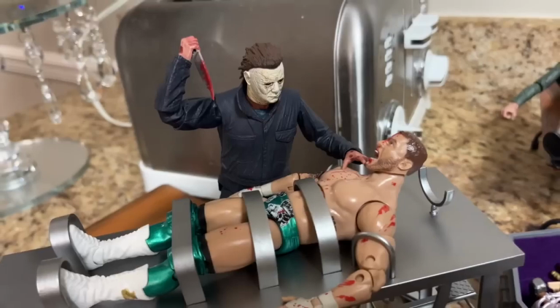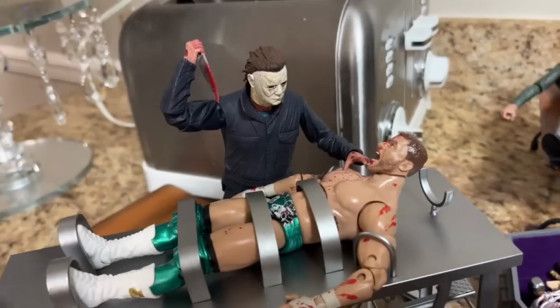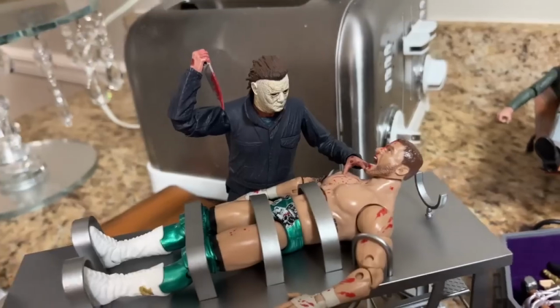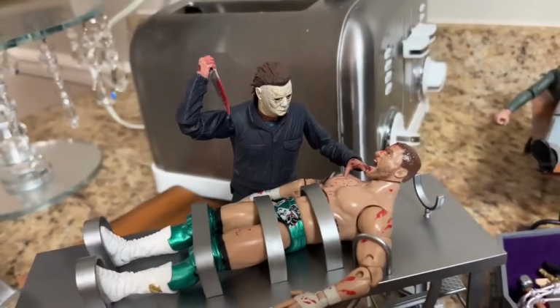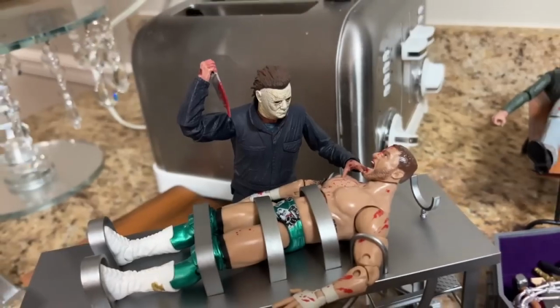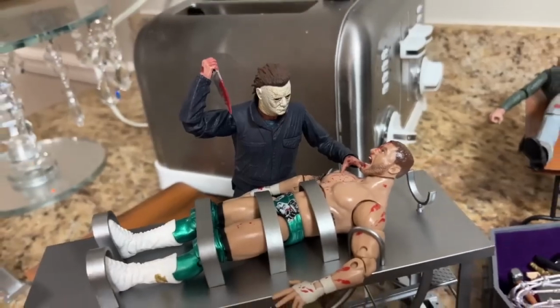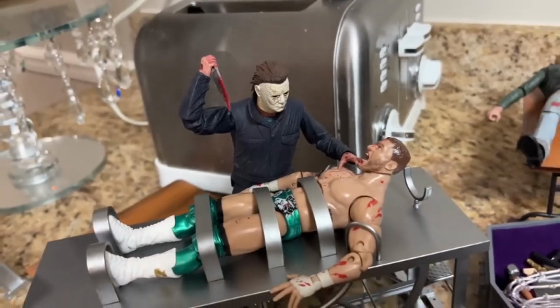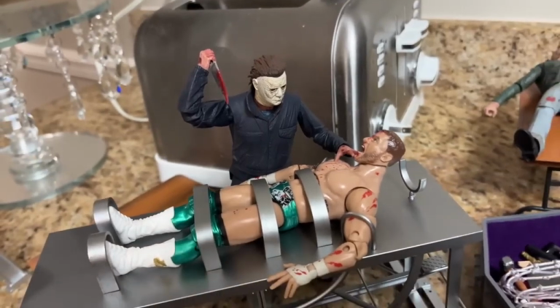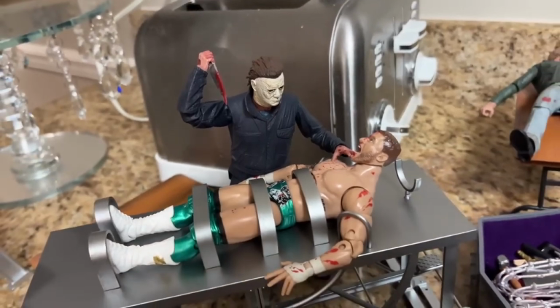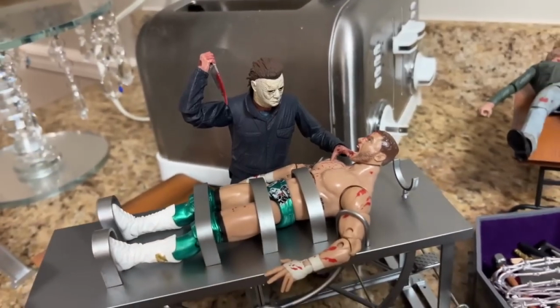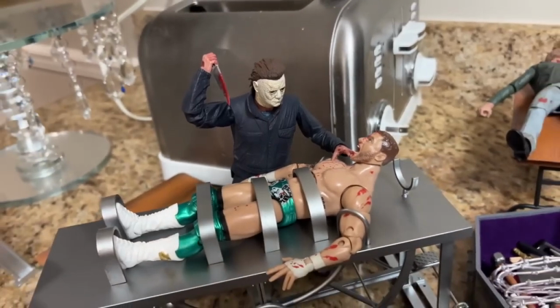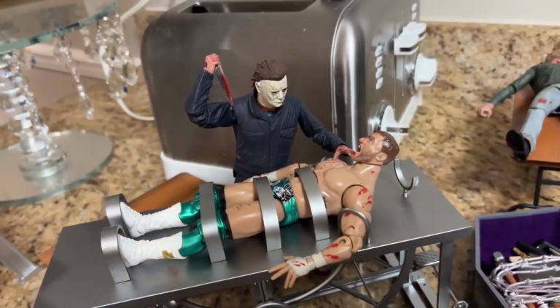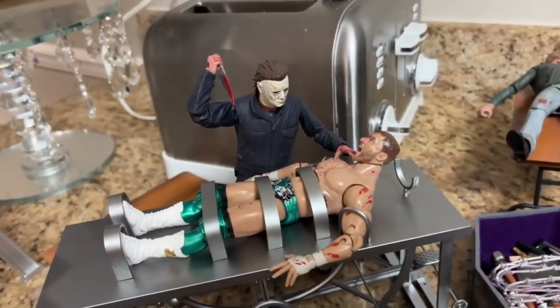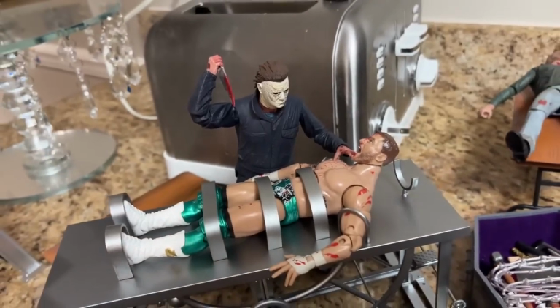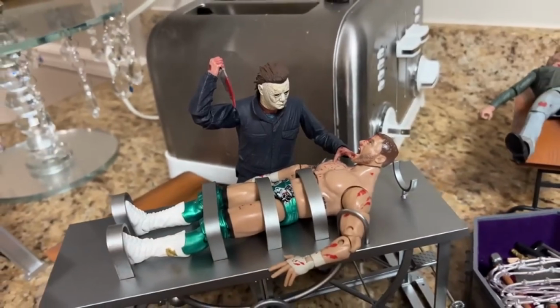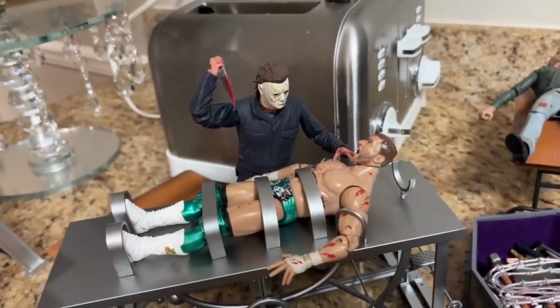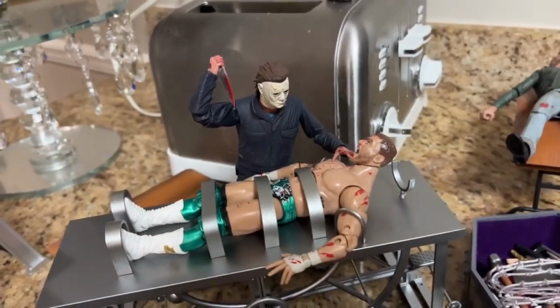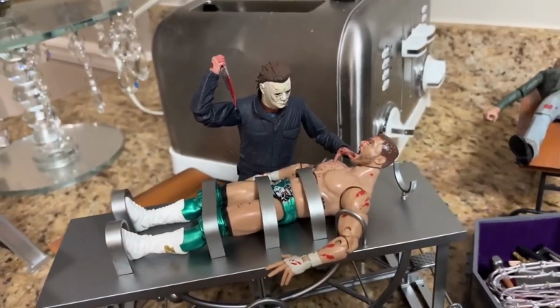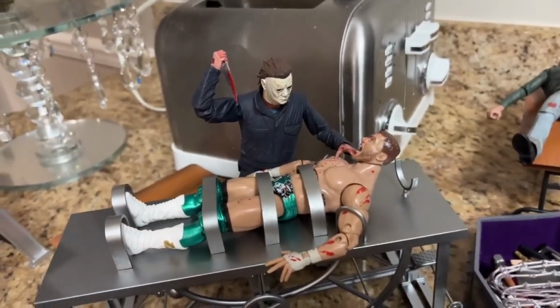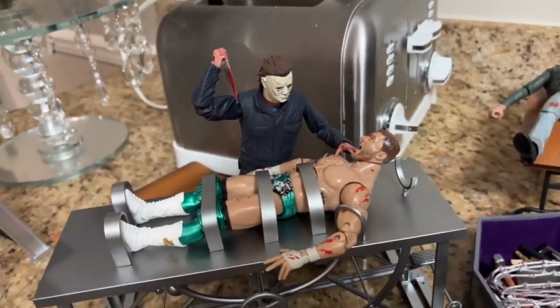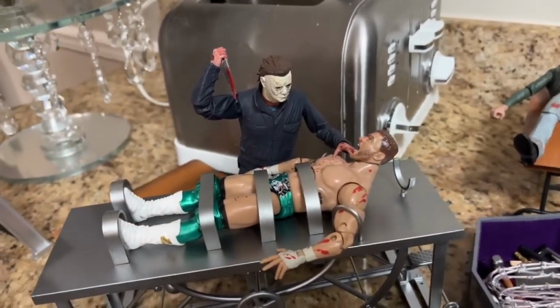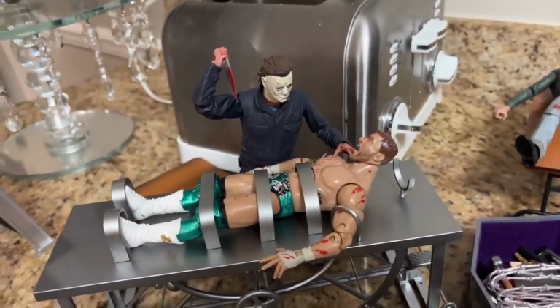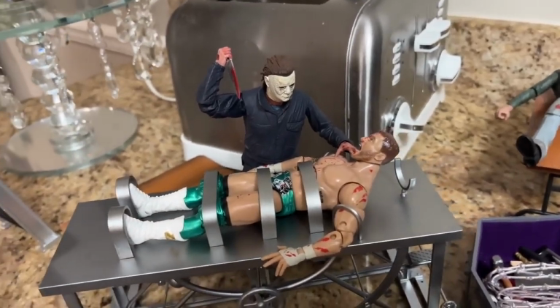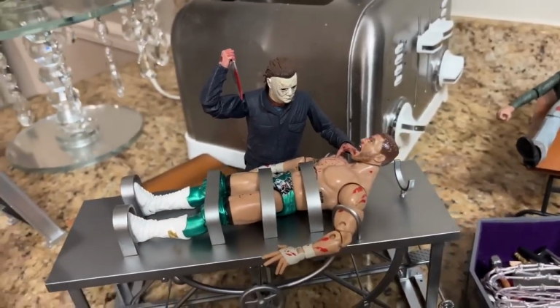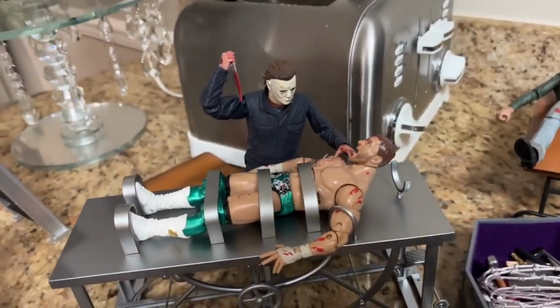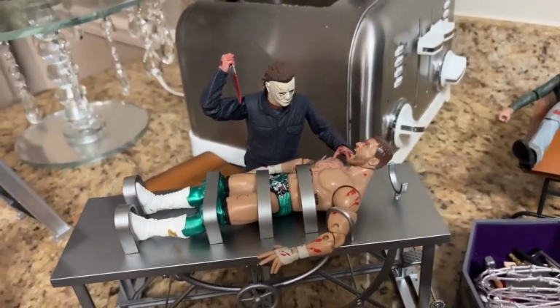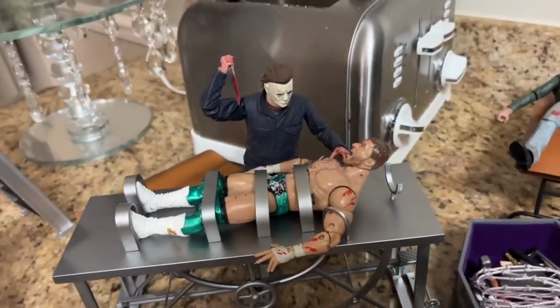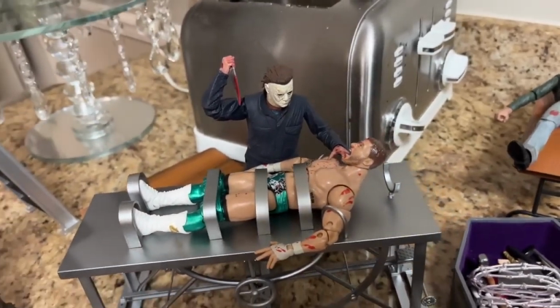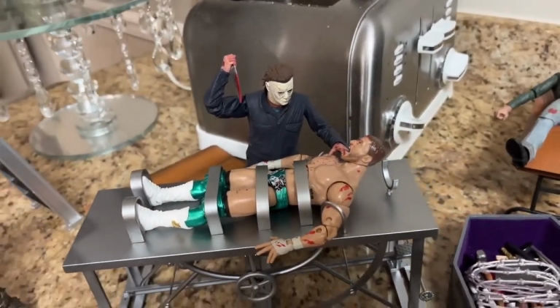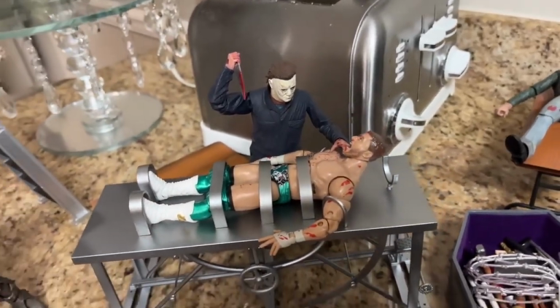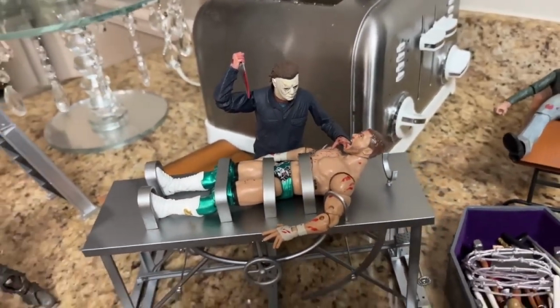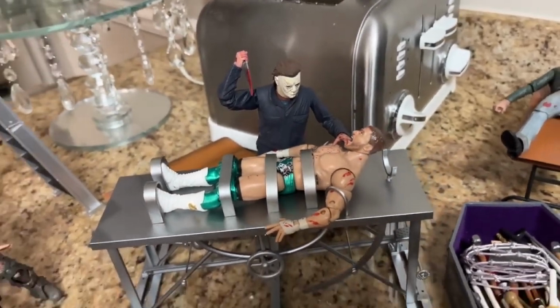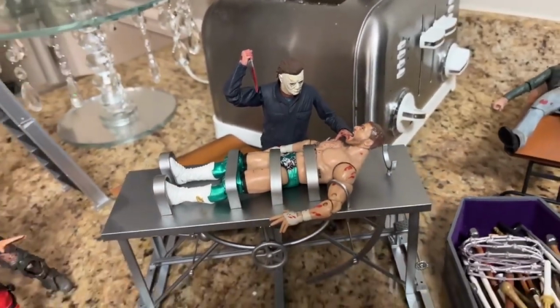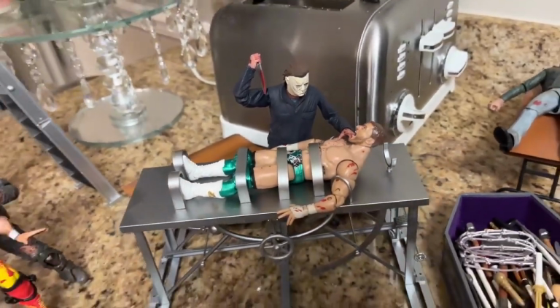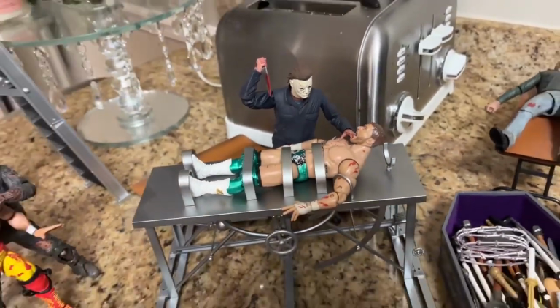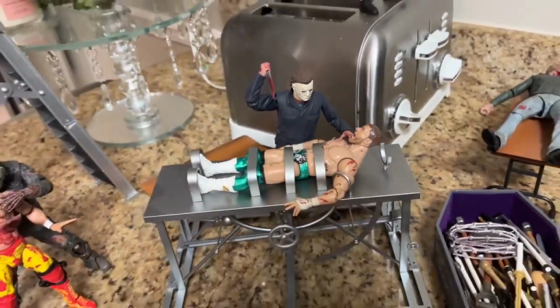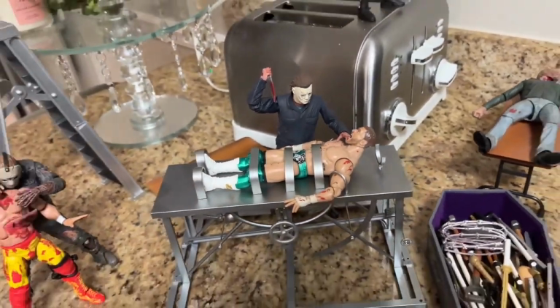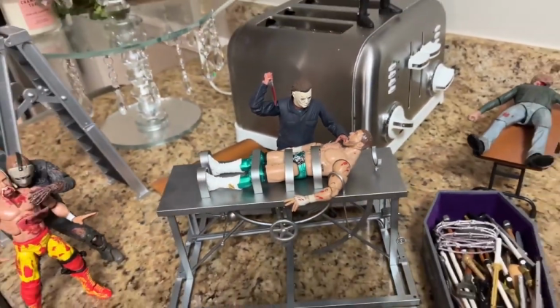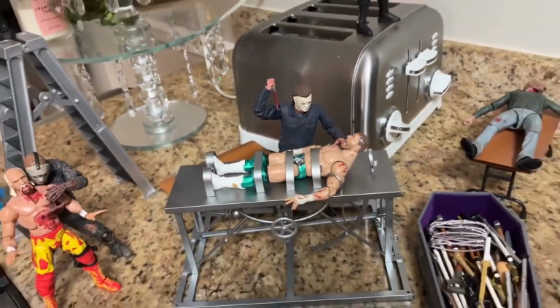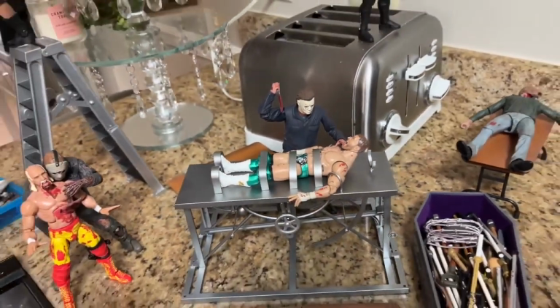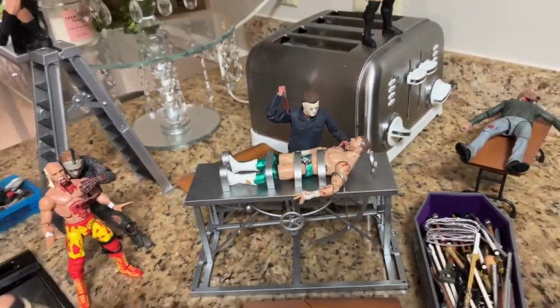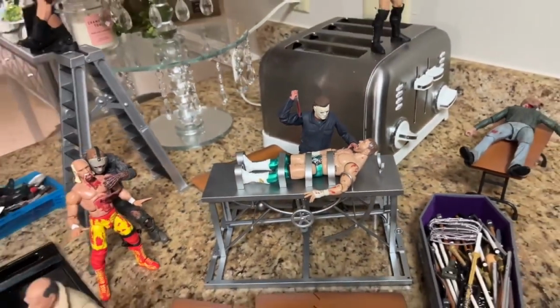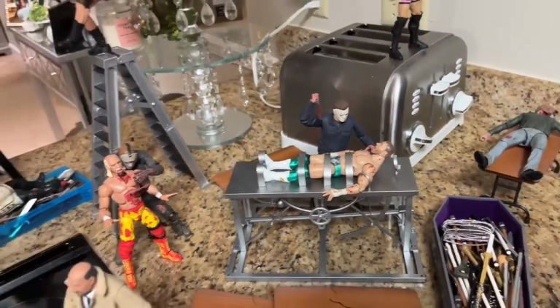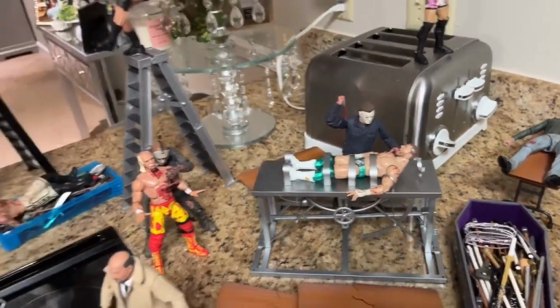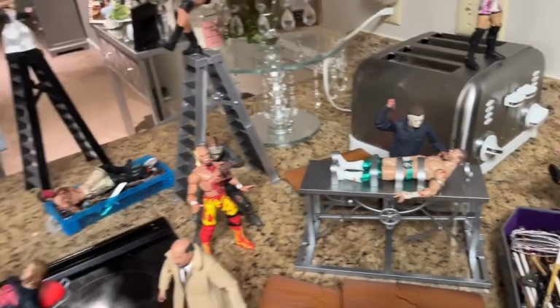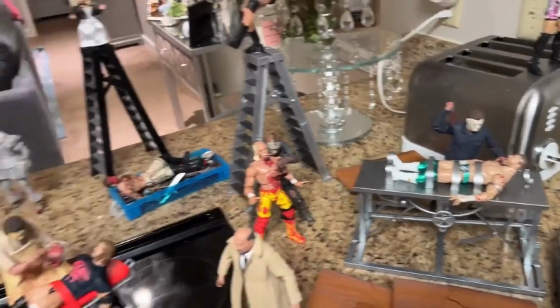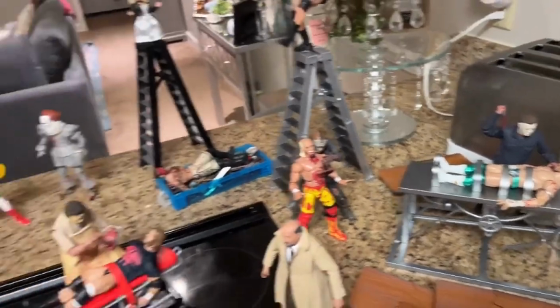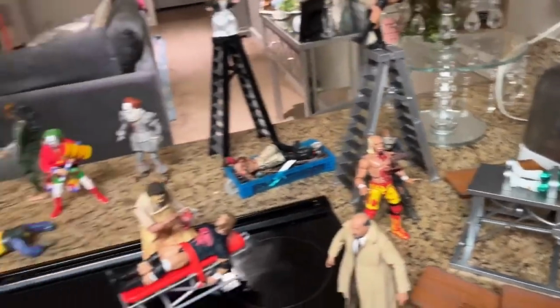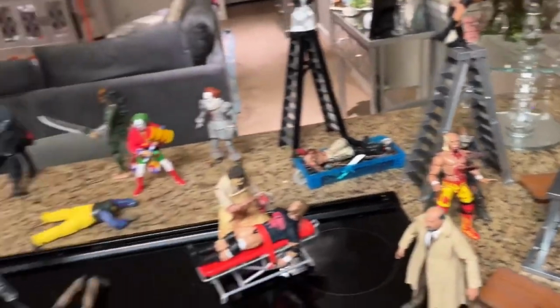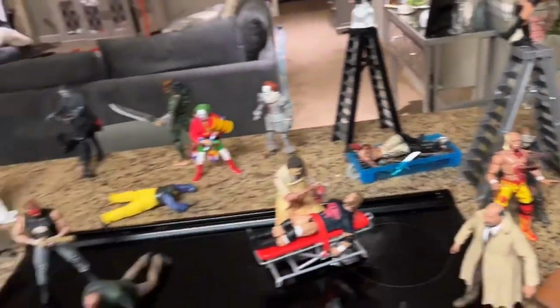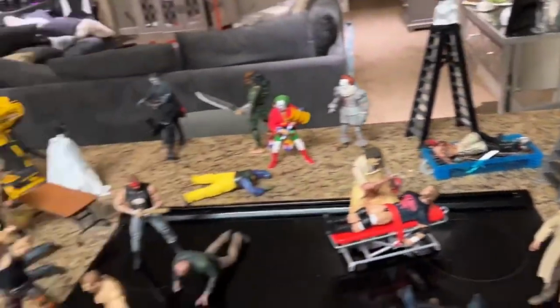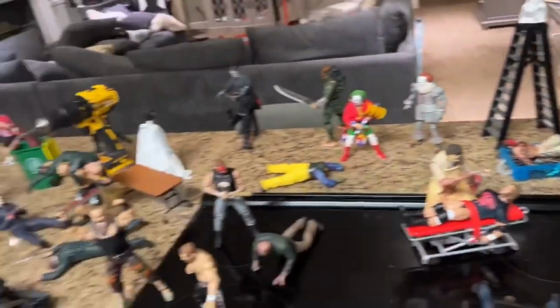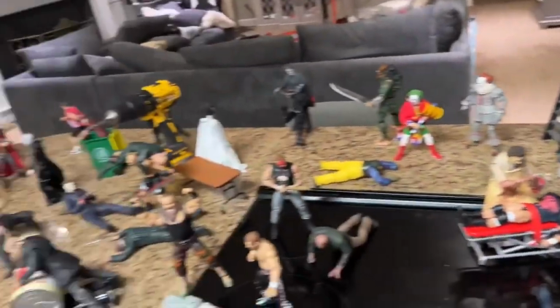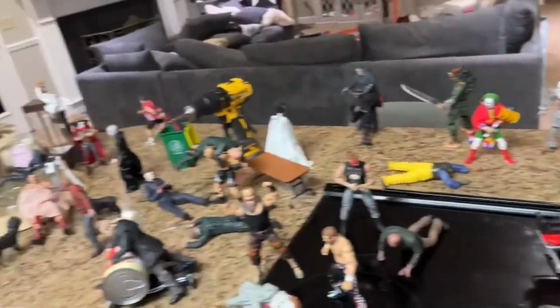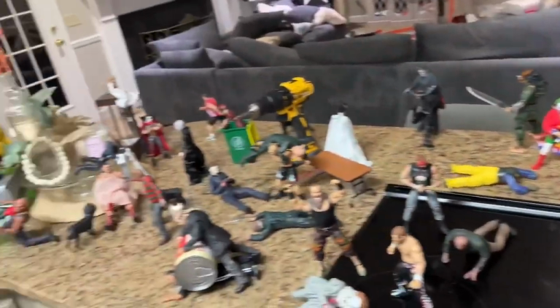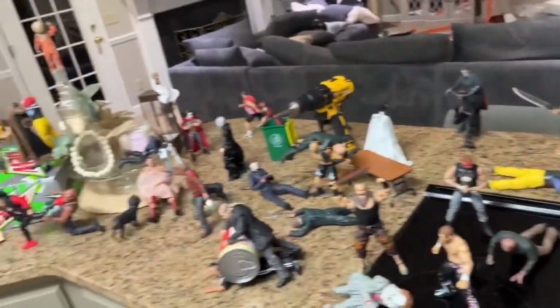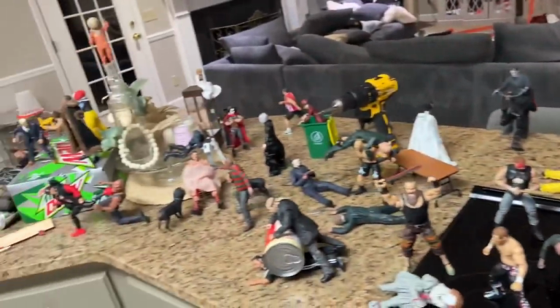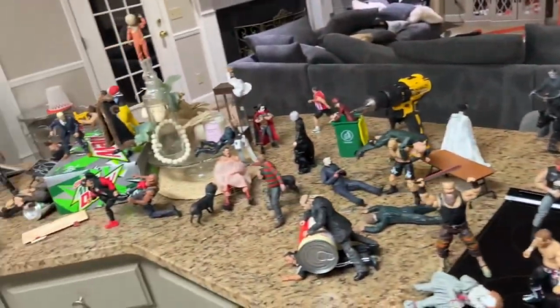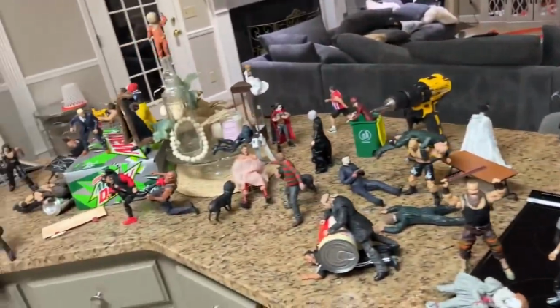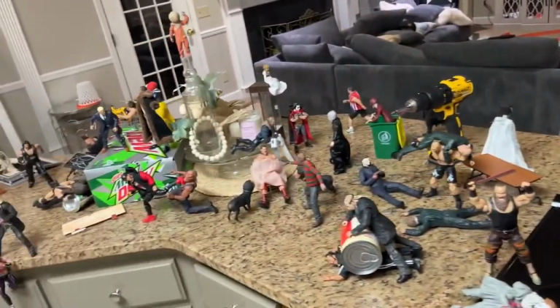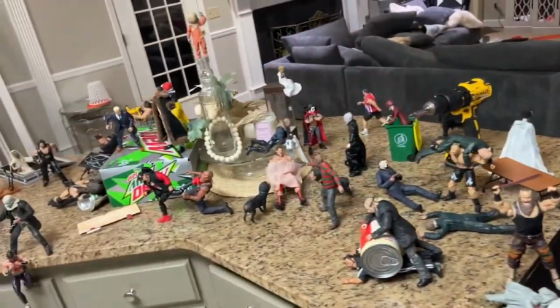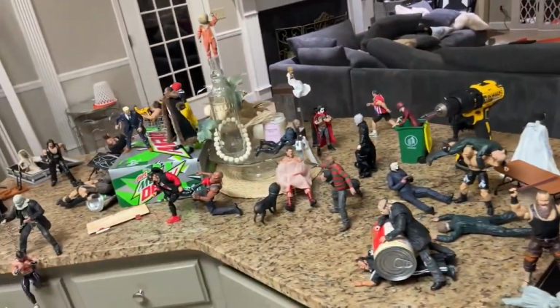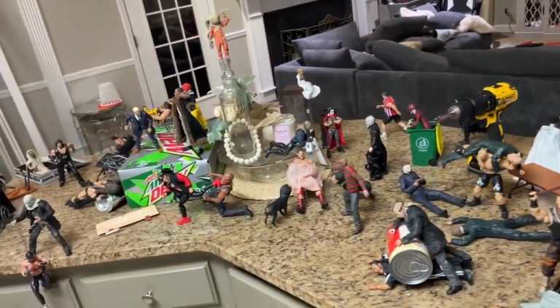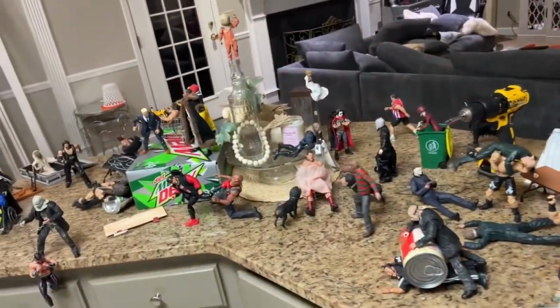What is good, everybody? Welcome back to another My Damn Toys video. Today we are back with a brand new horror action figure setup, and we are back in My Damn Kitchen.